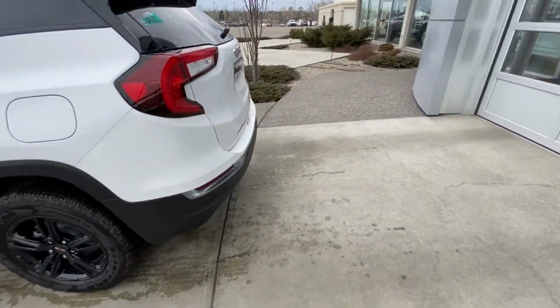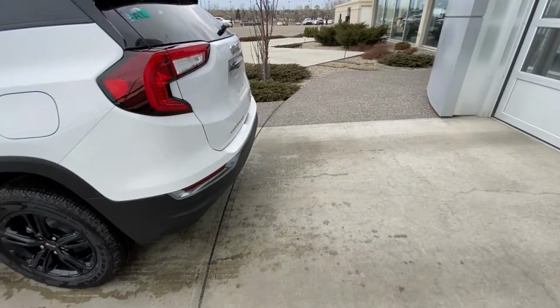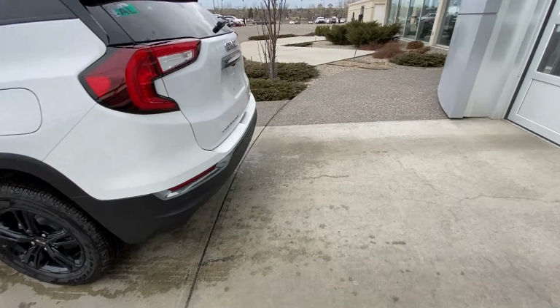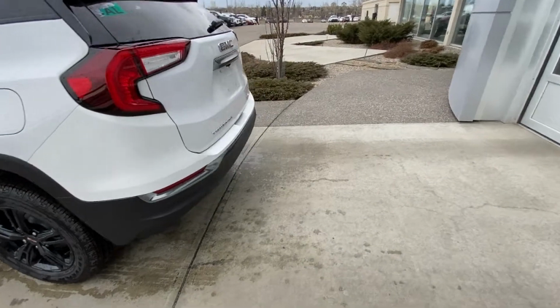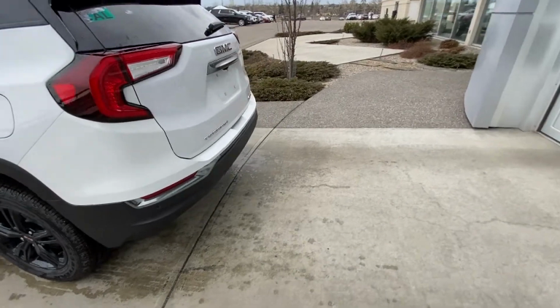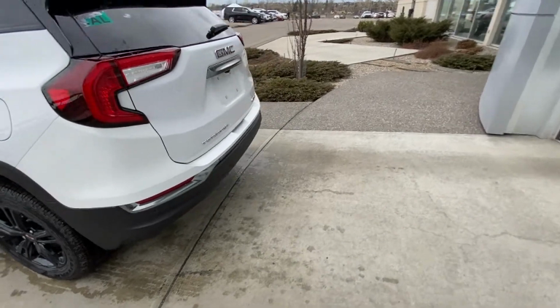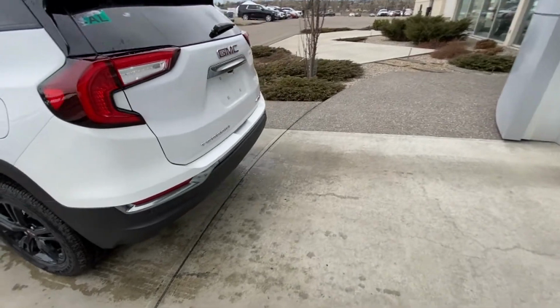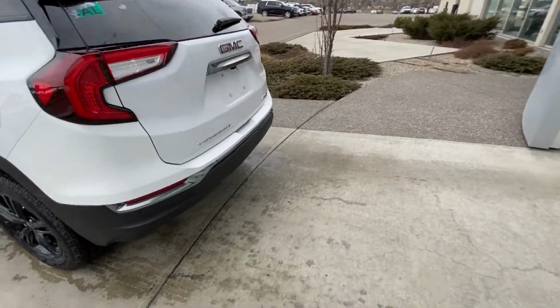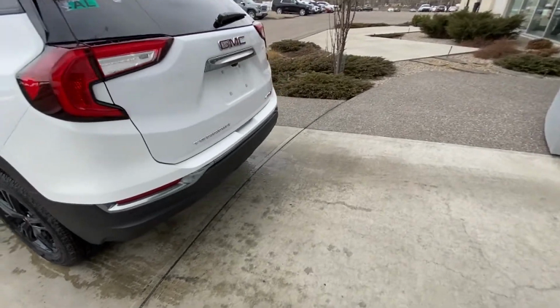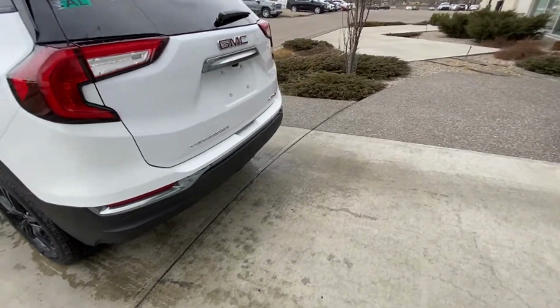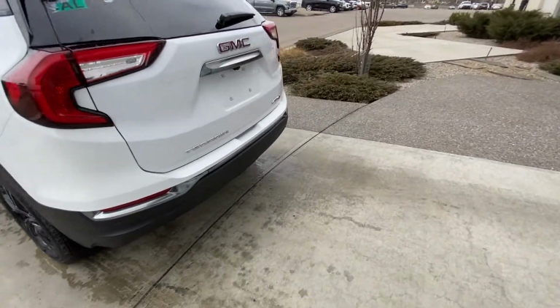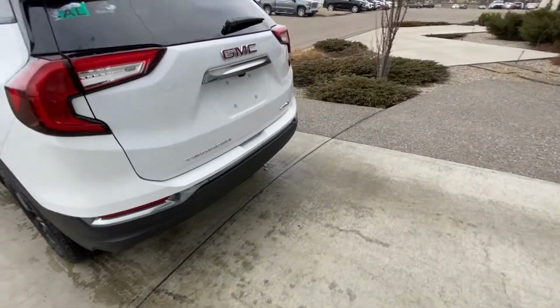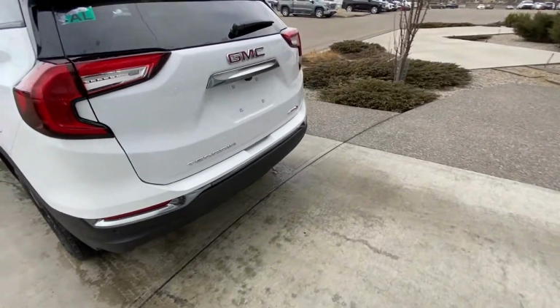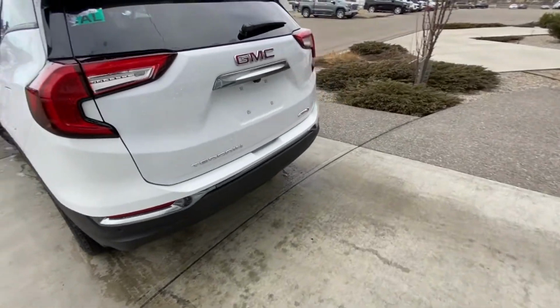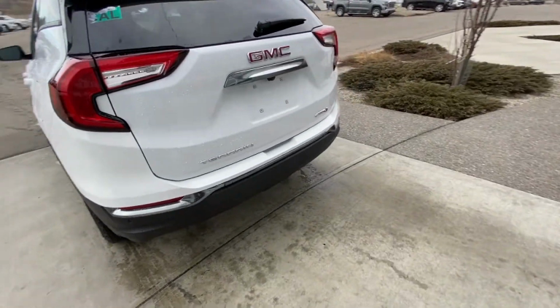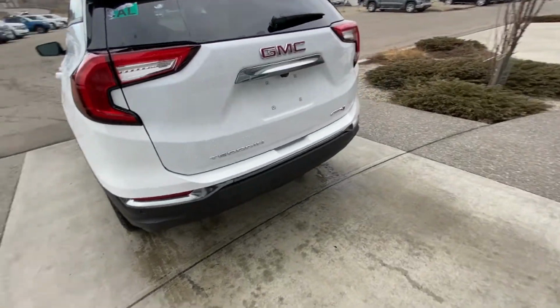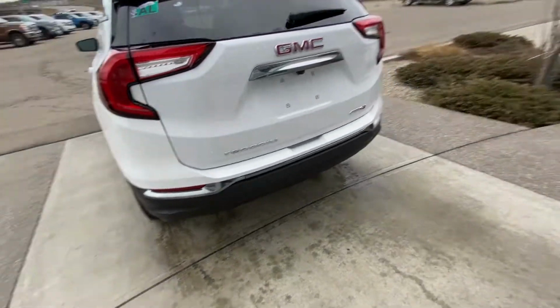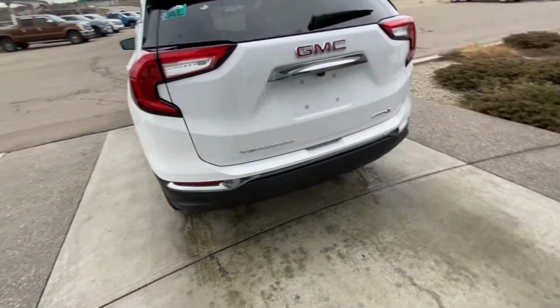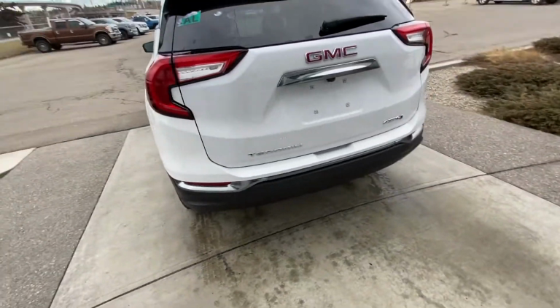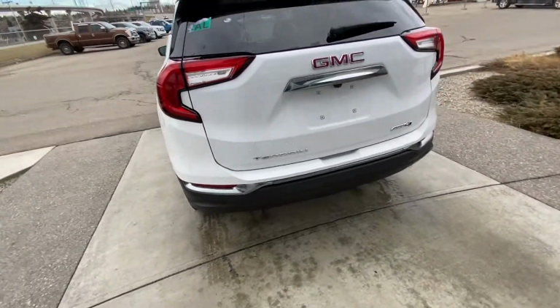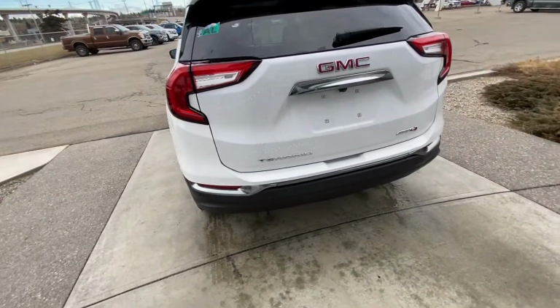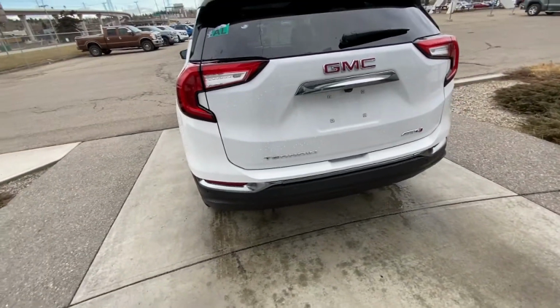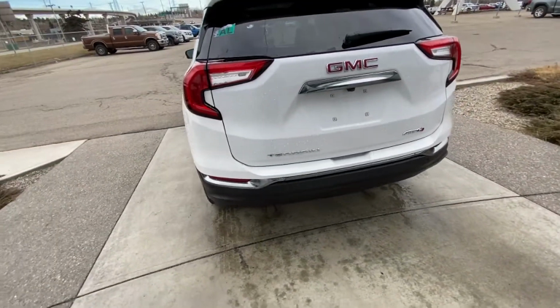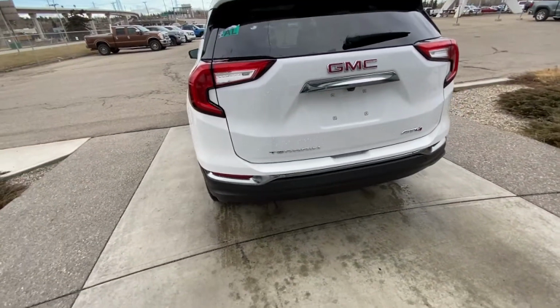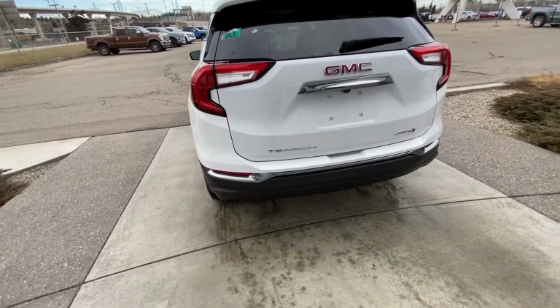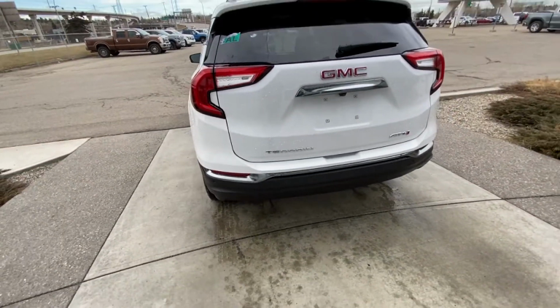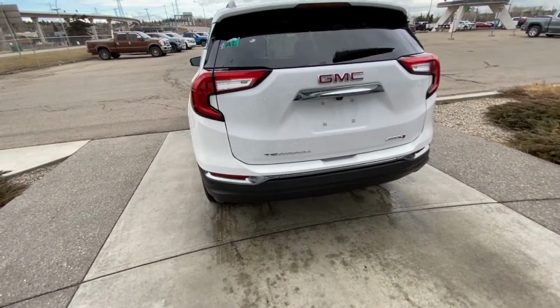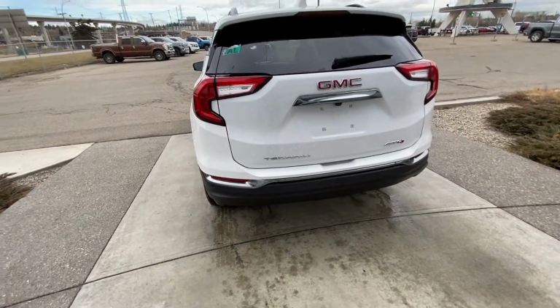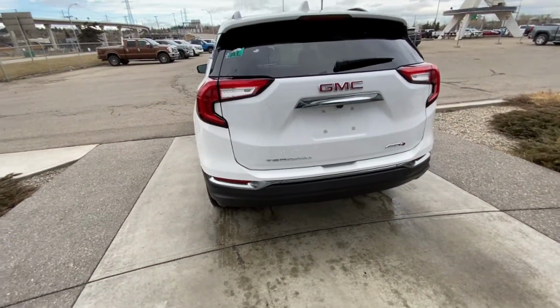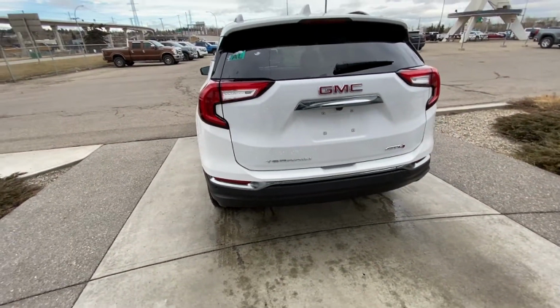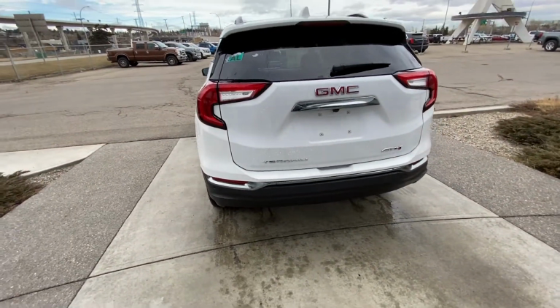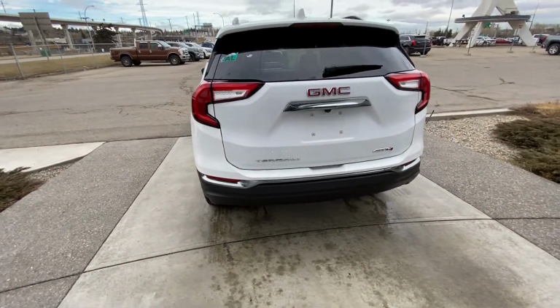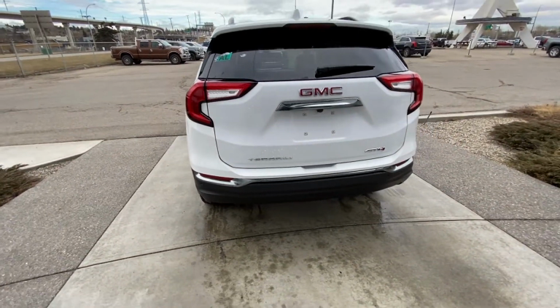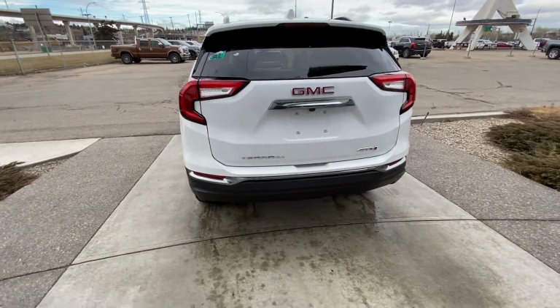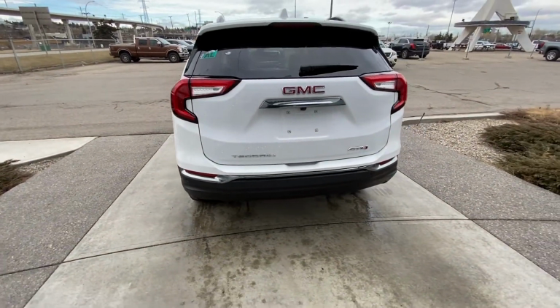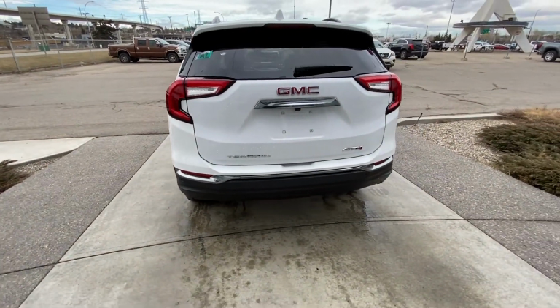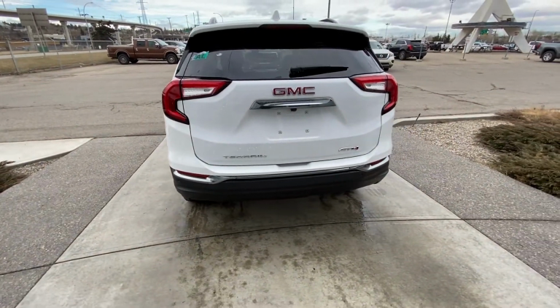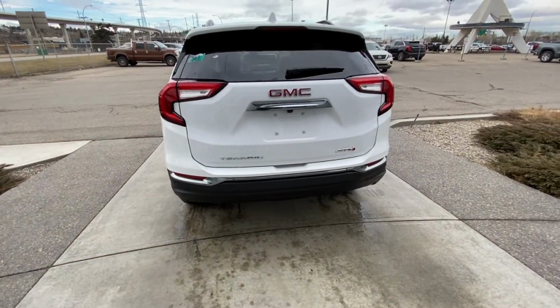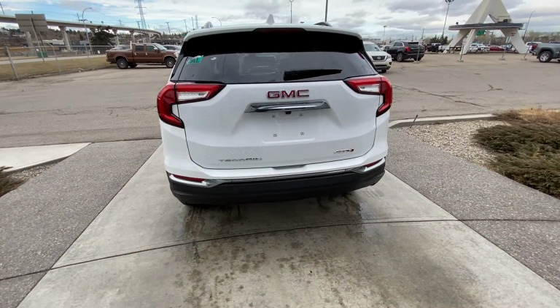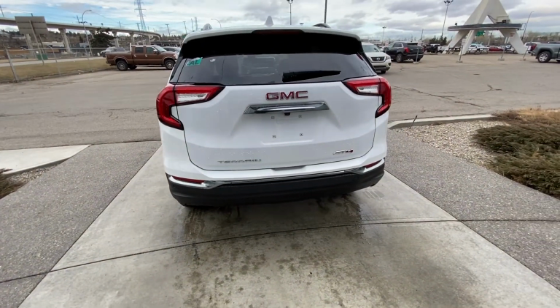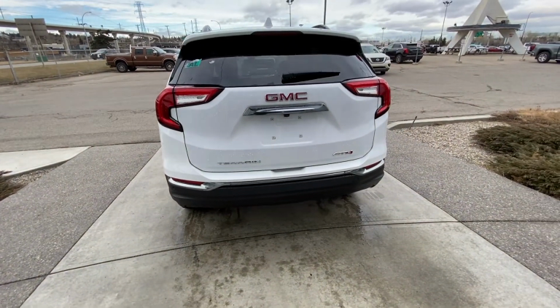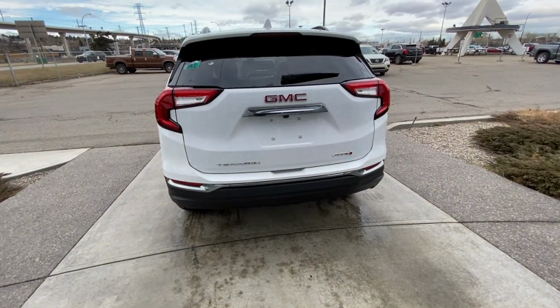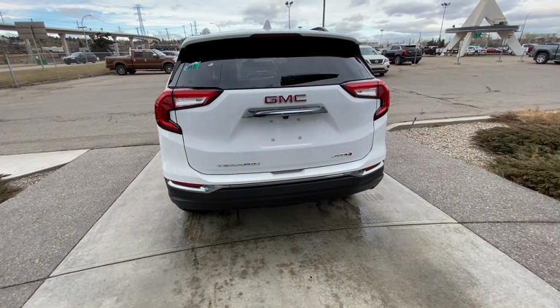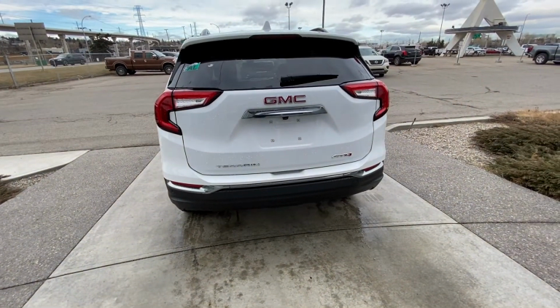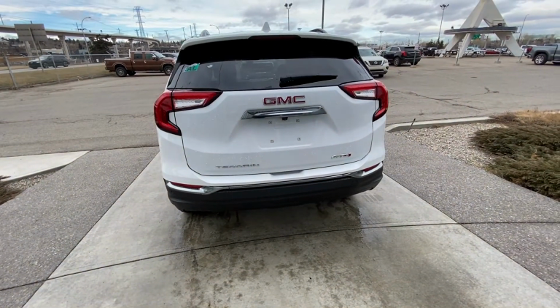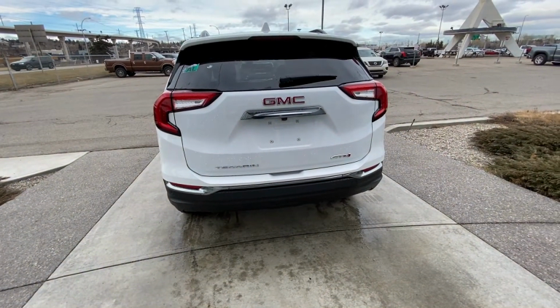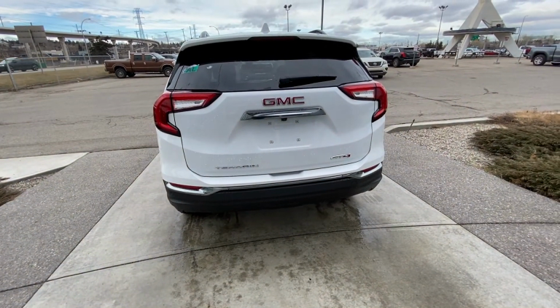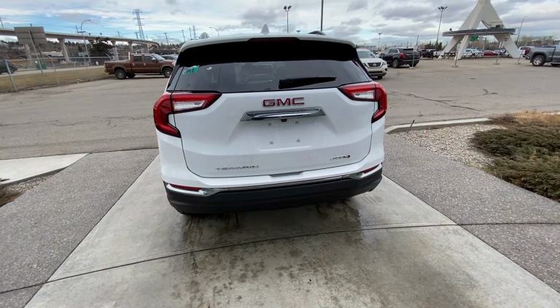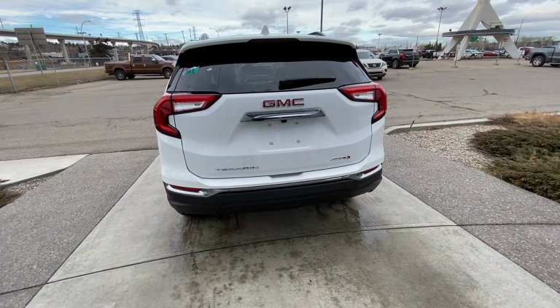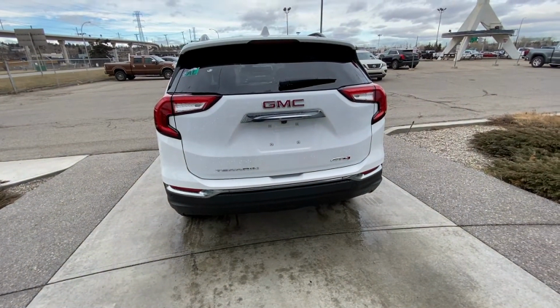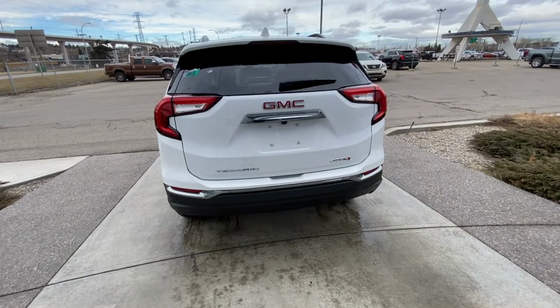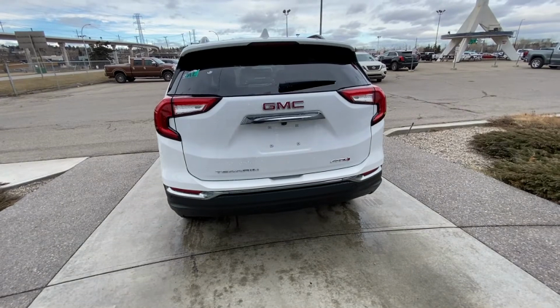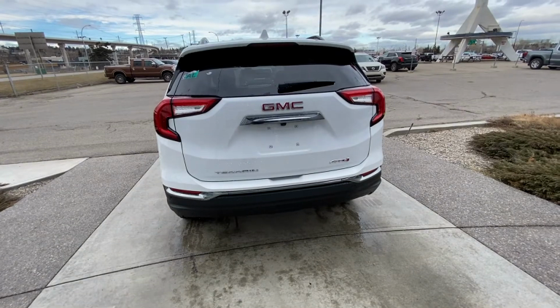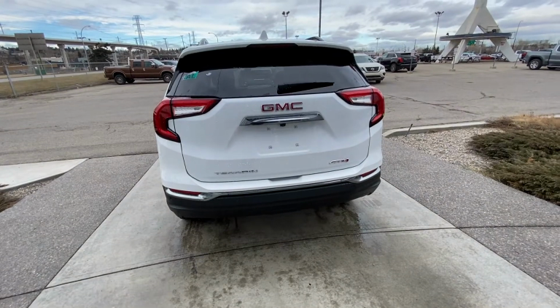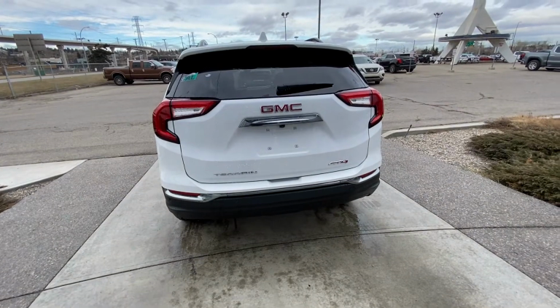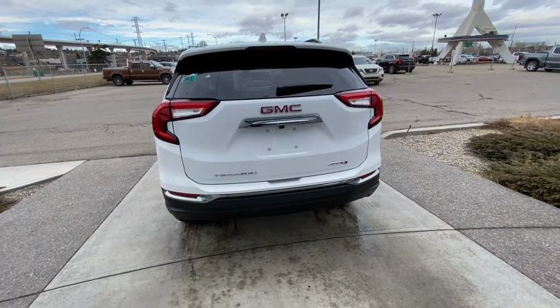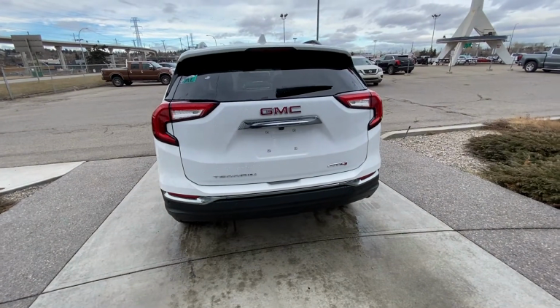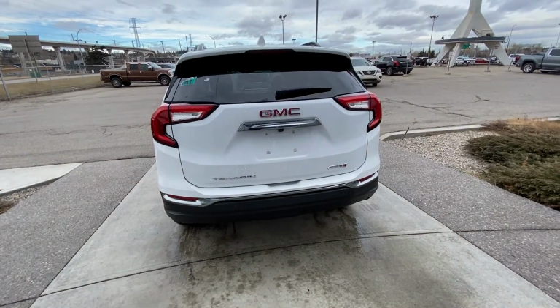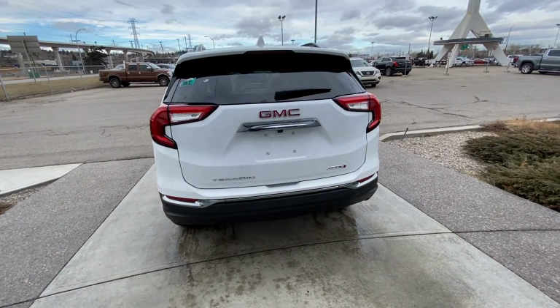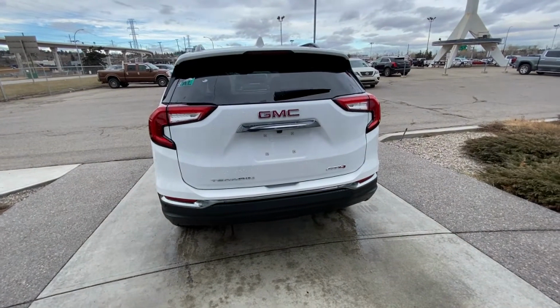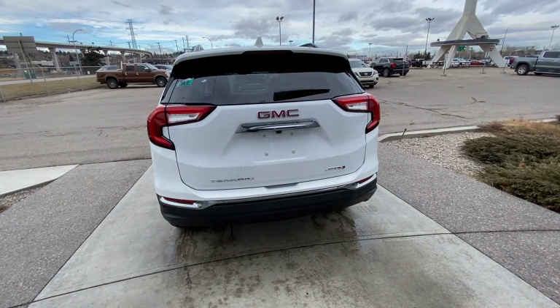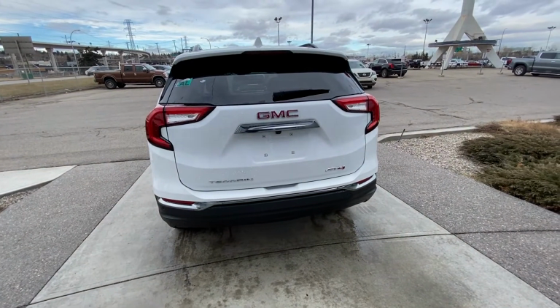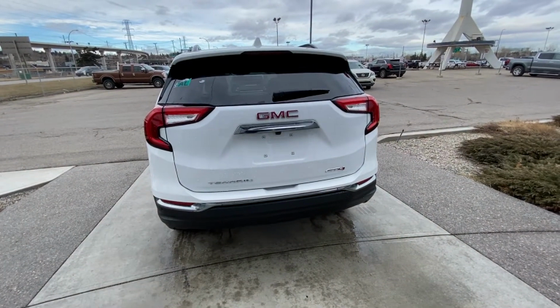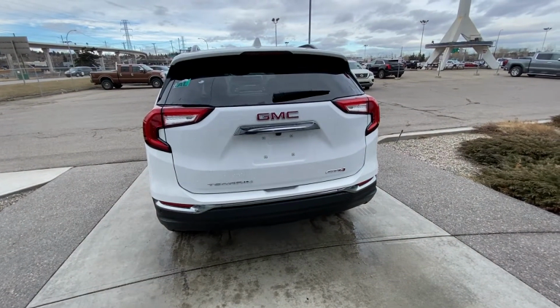At the rear of the AT4 Terrain, we have our LED brake lights as well as rear parking sensors, power tailgate, and a backup camera.